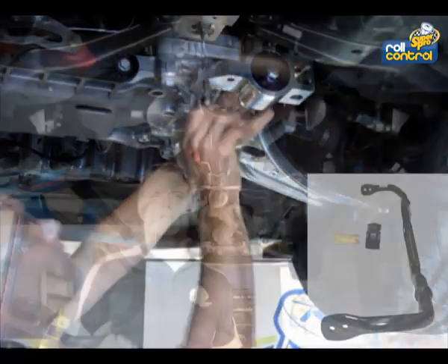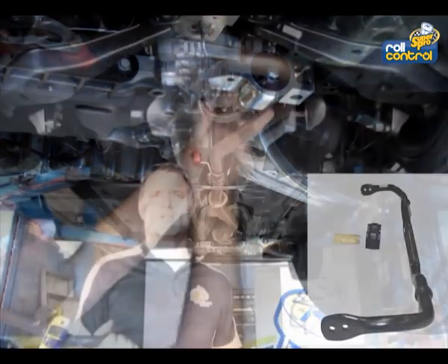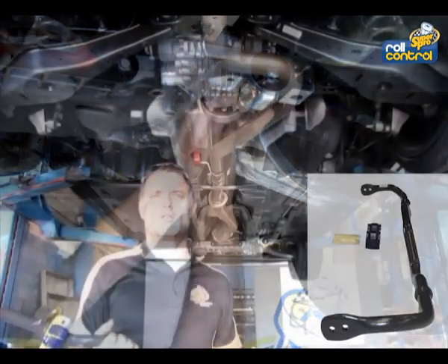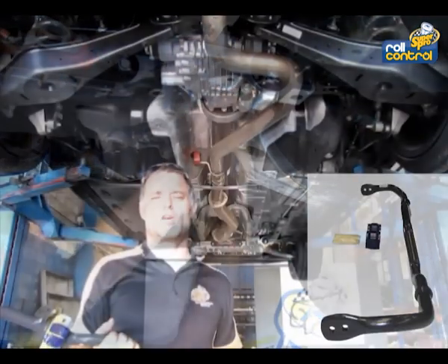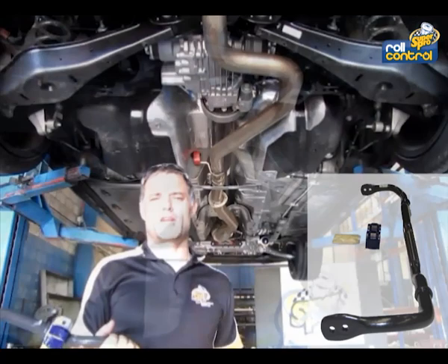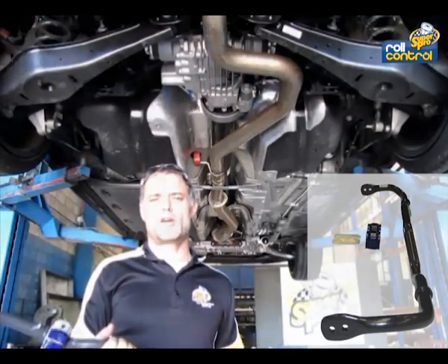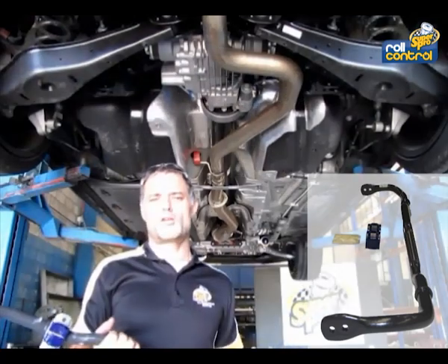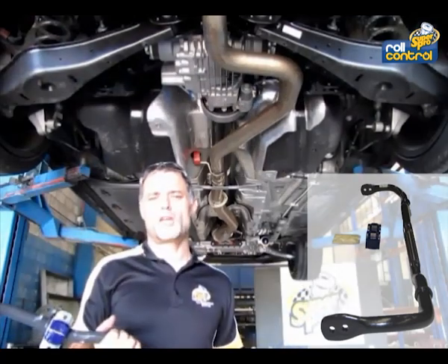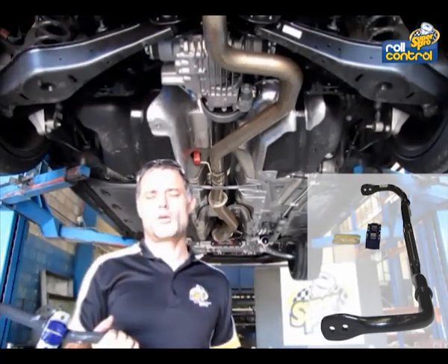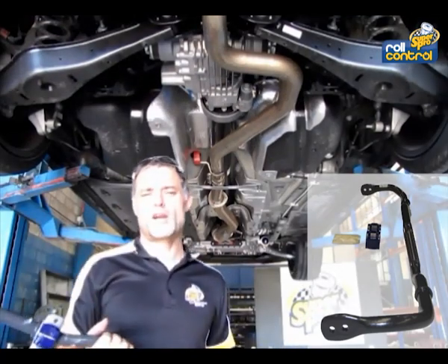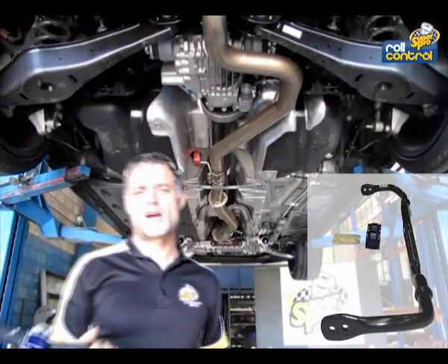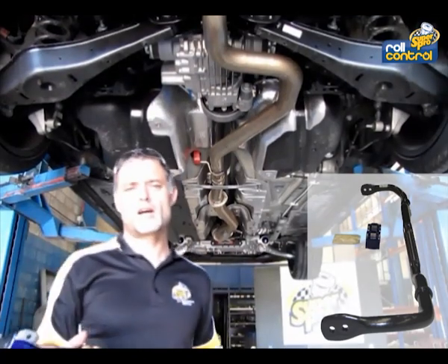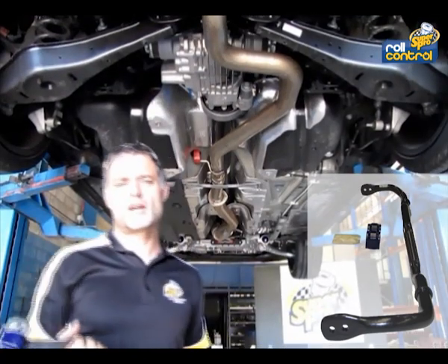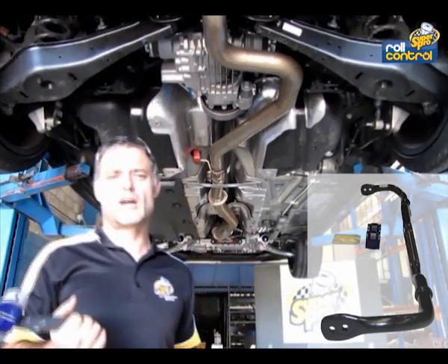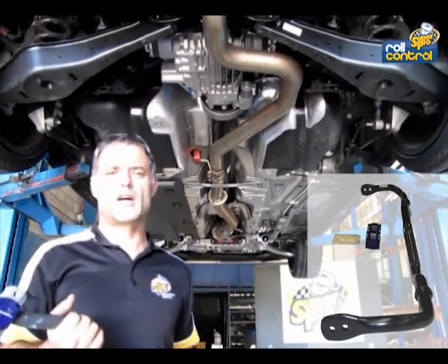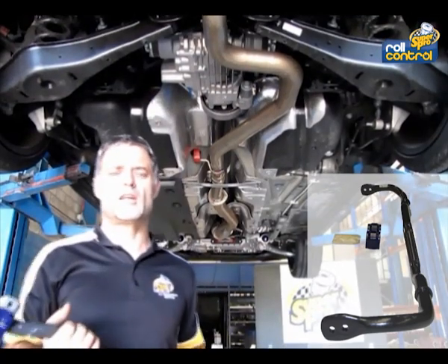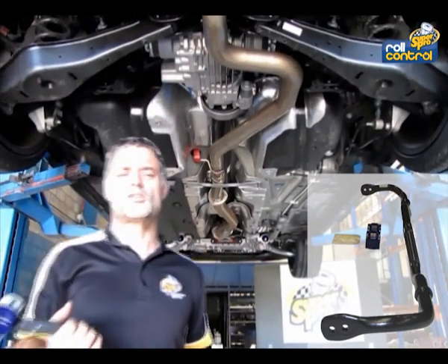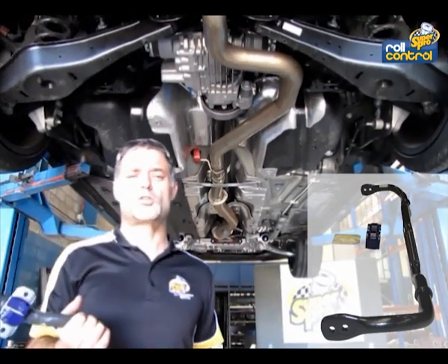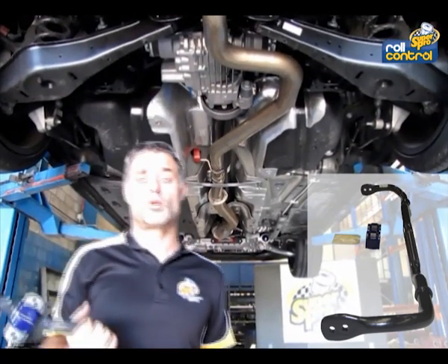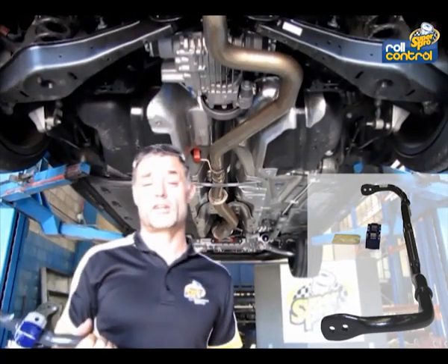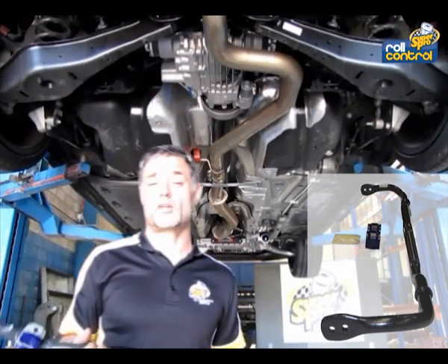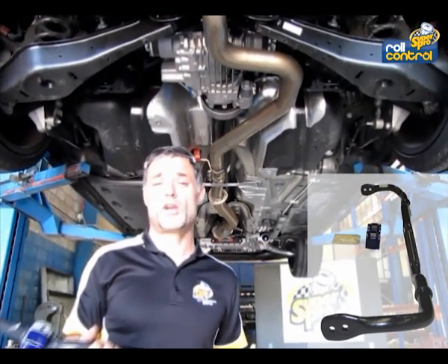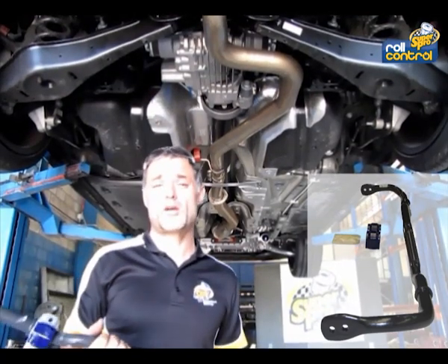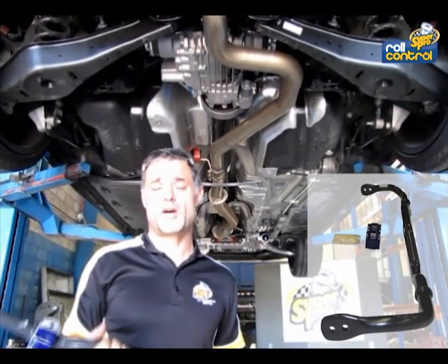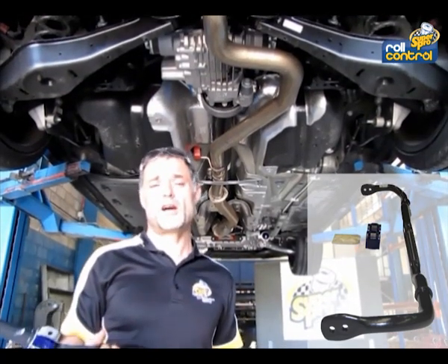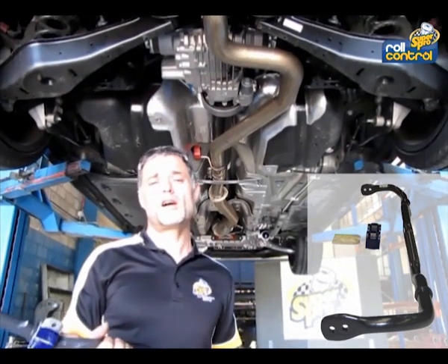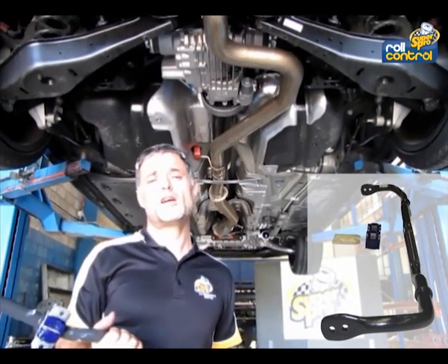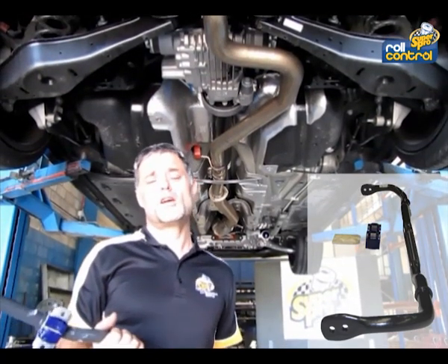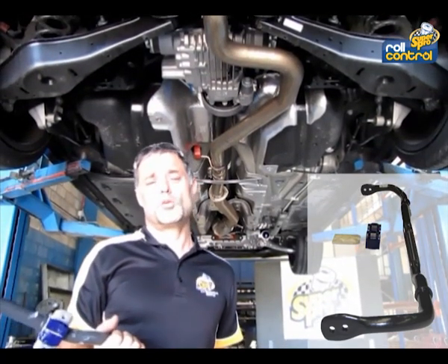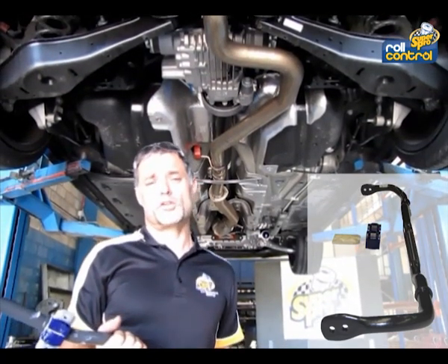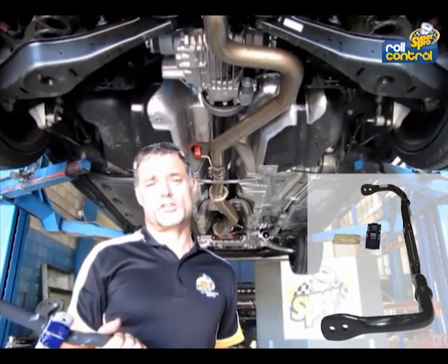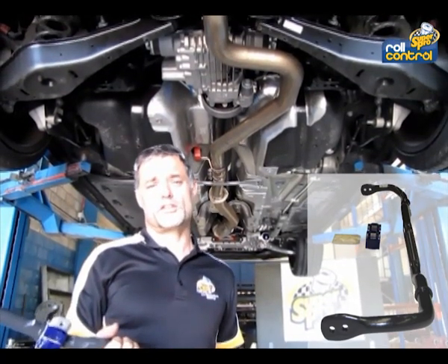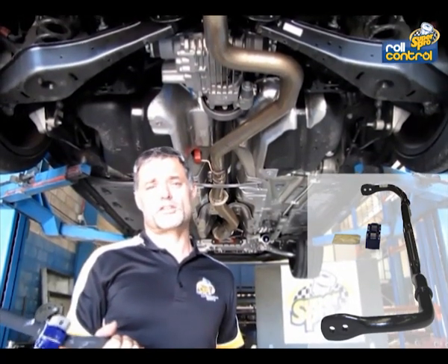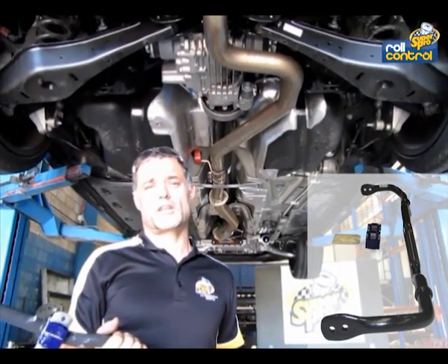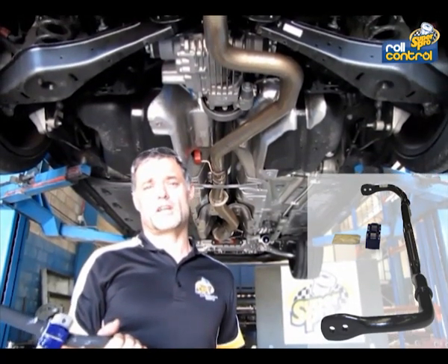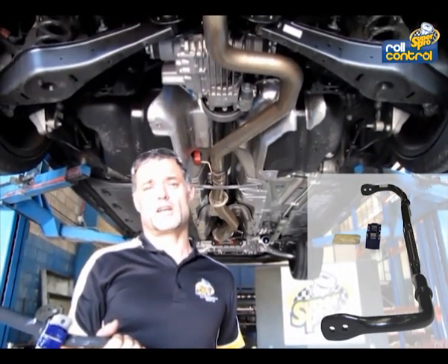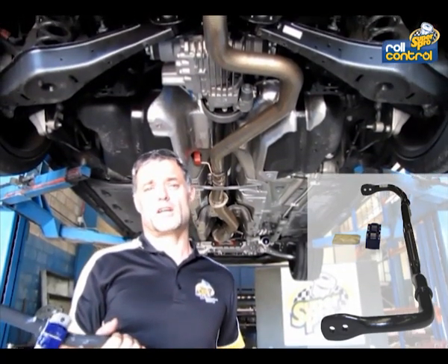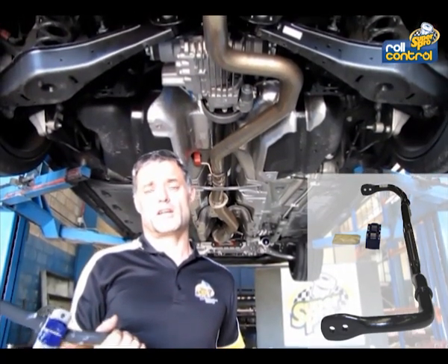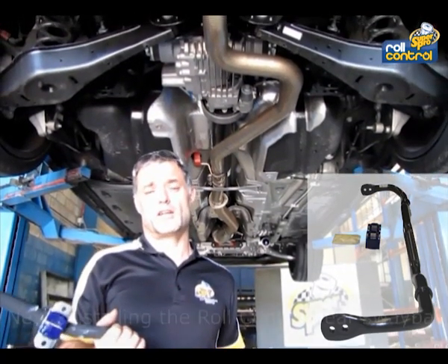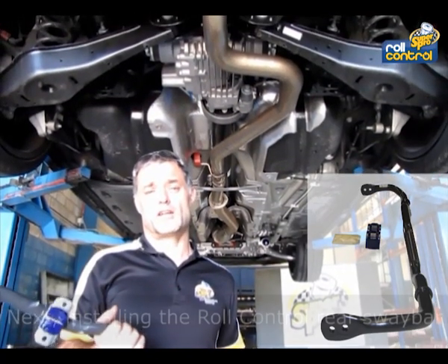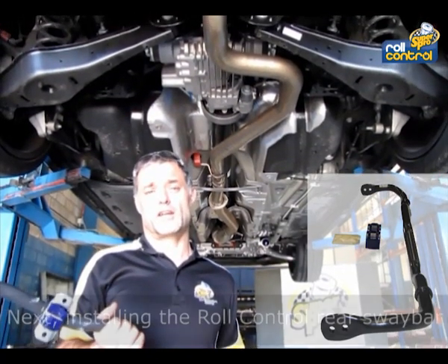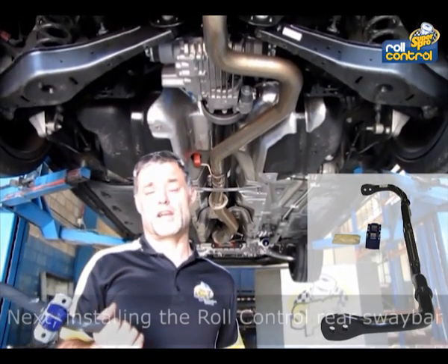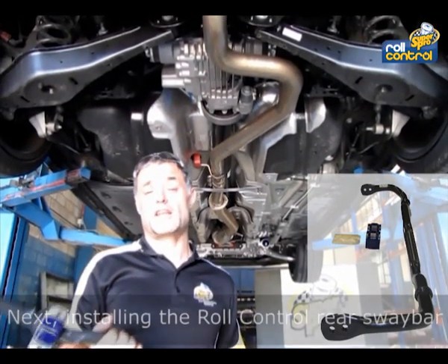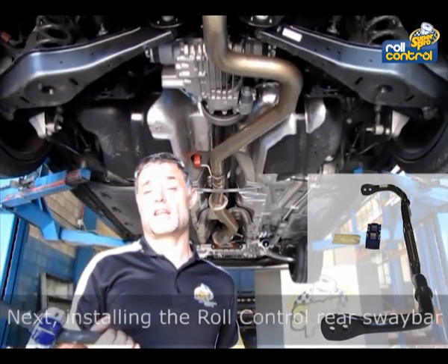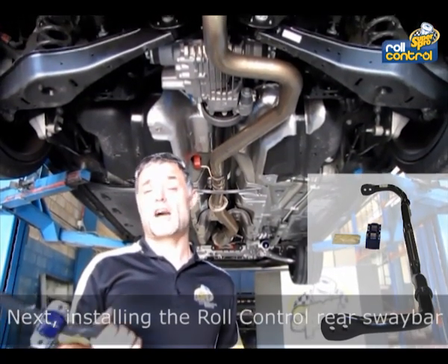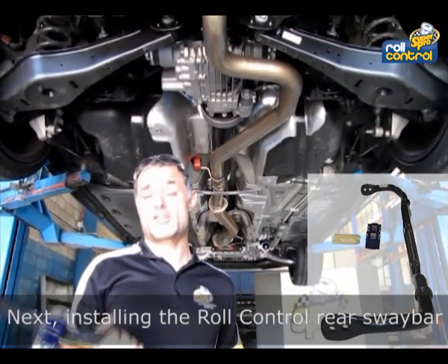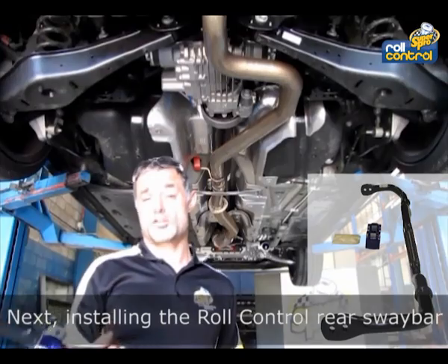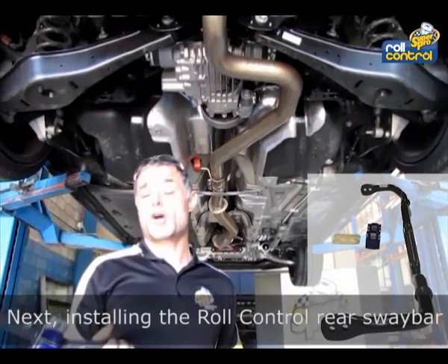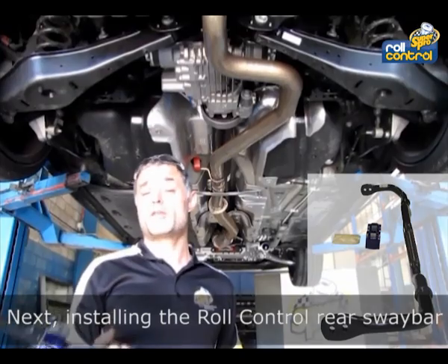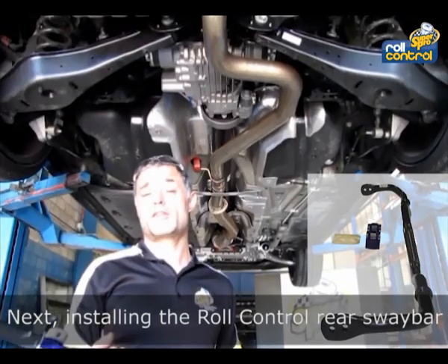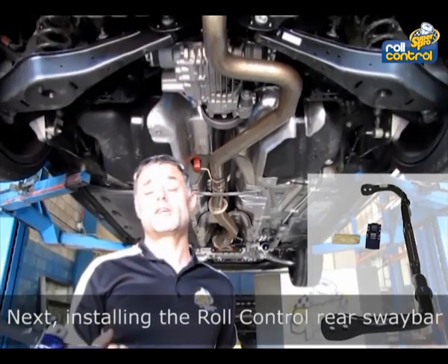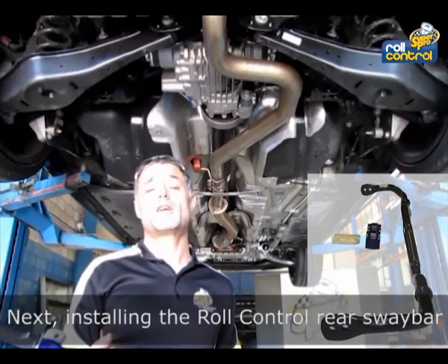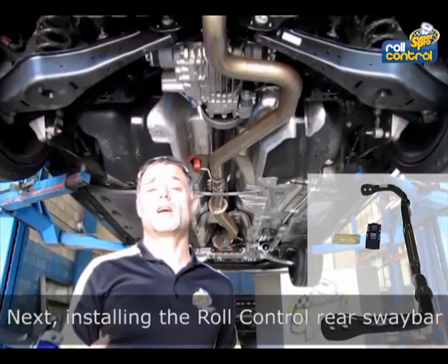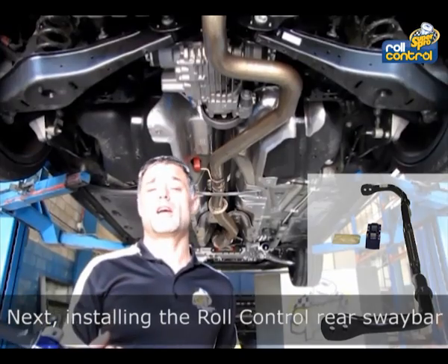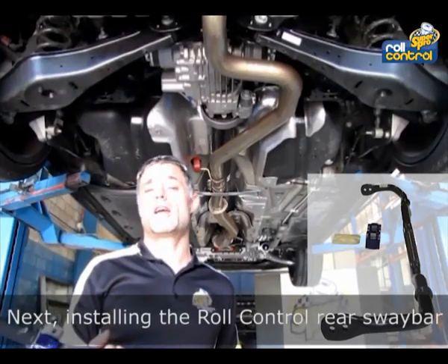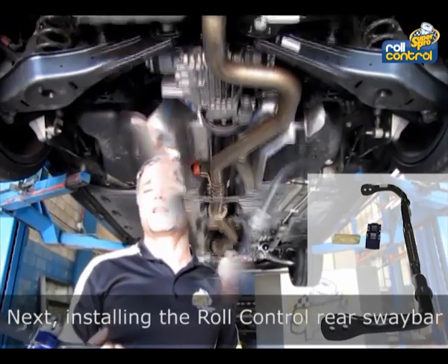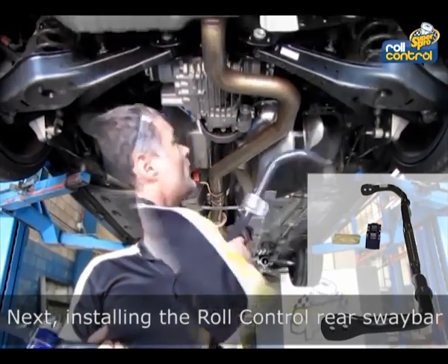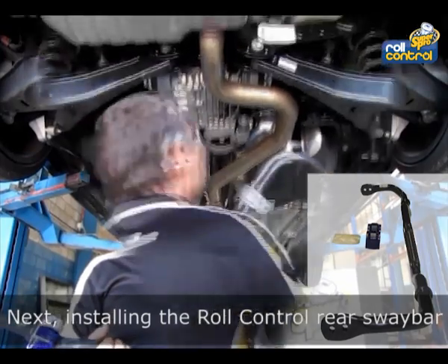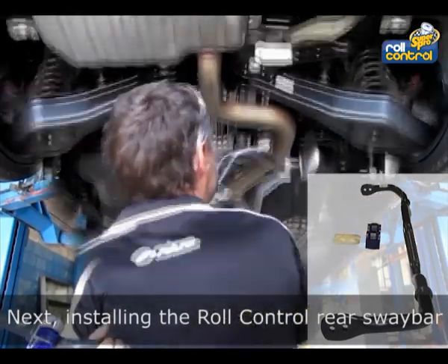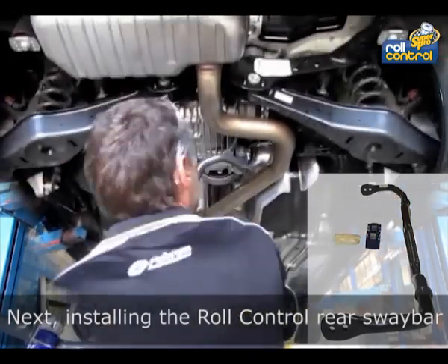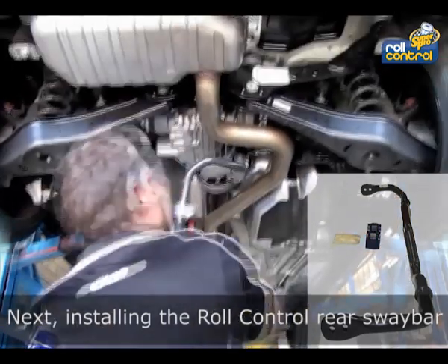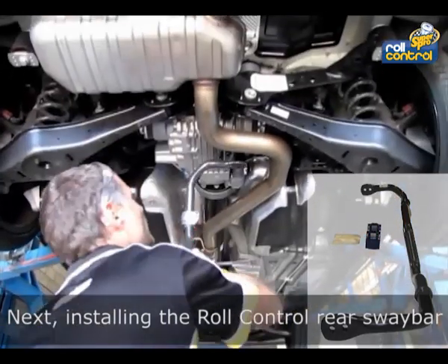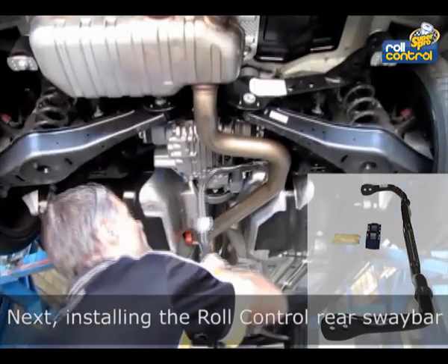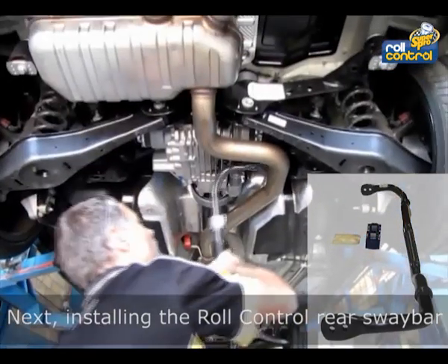Rightio, here we are installing the rear bar, which is again a large diameter and adjustable.